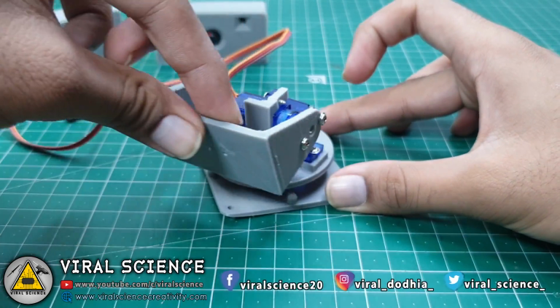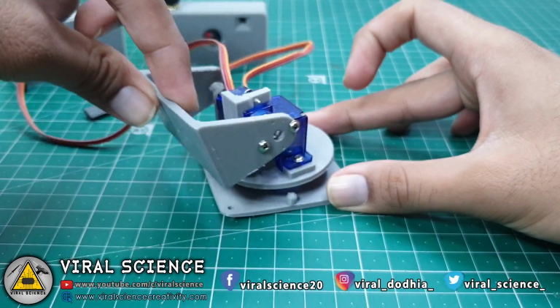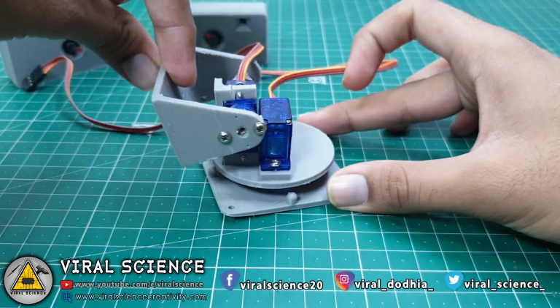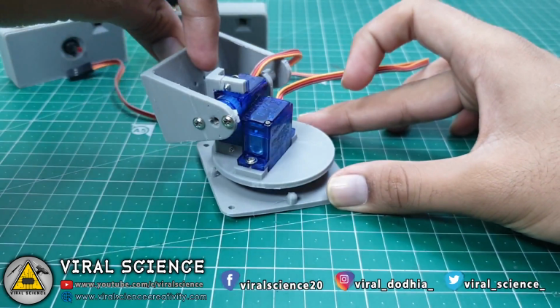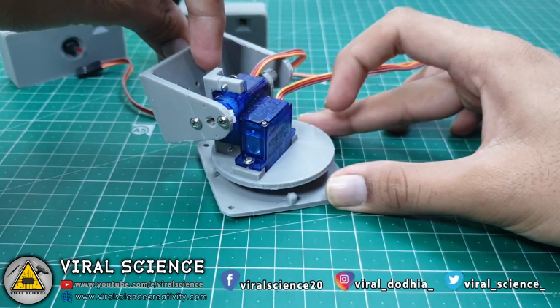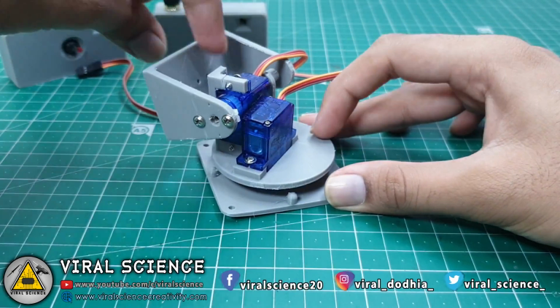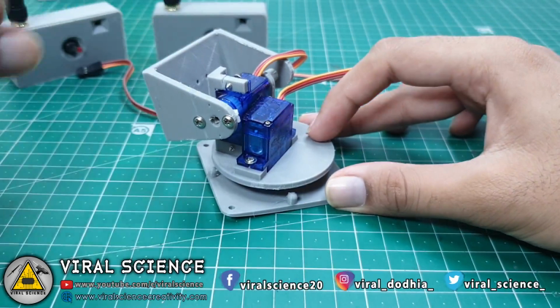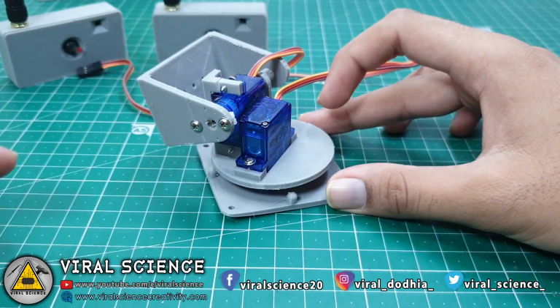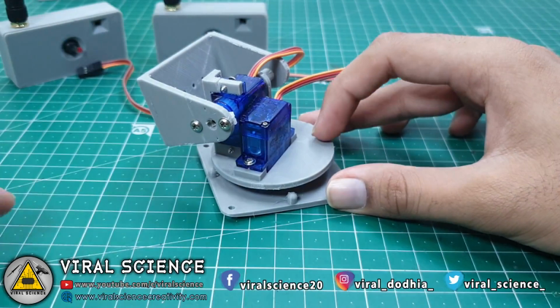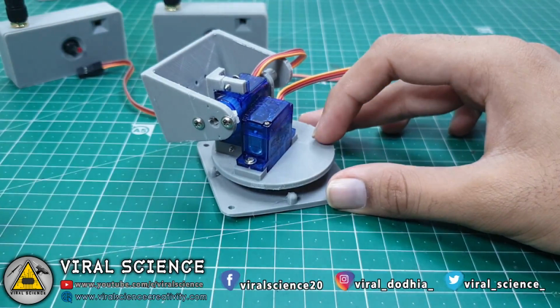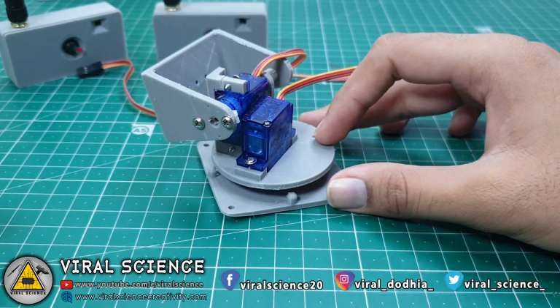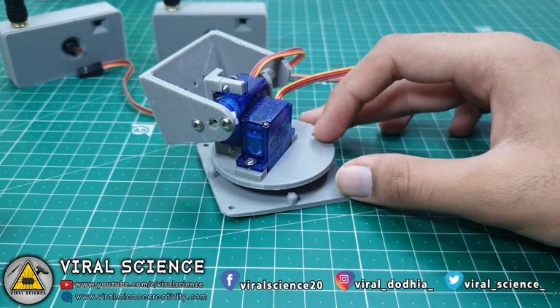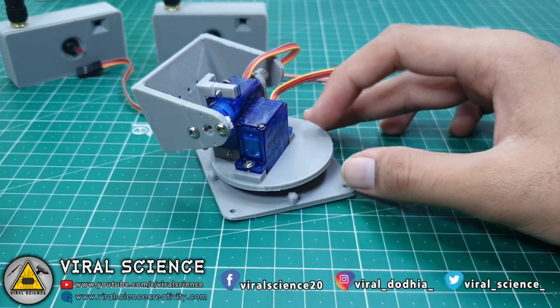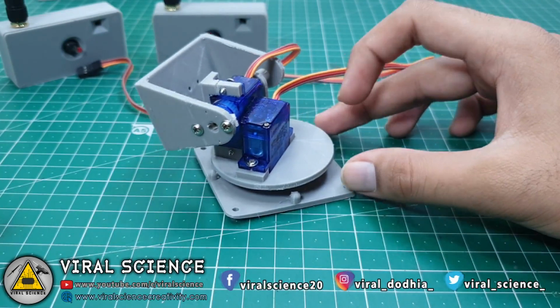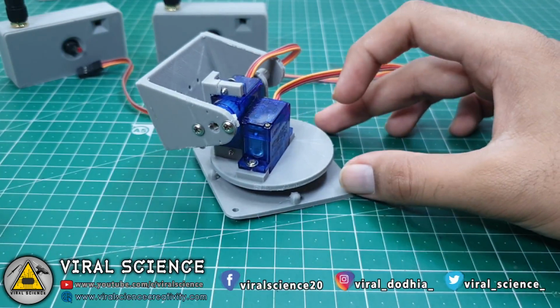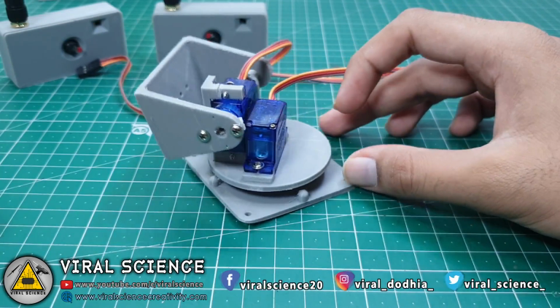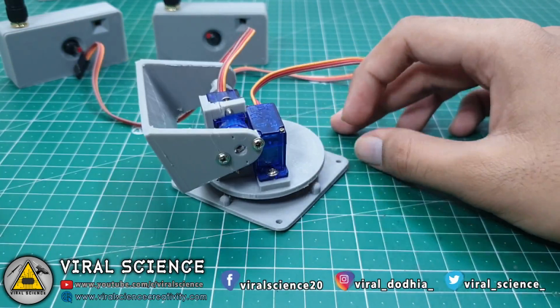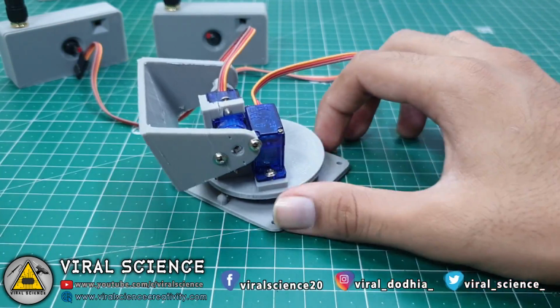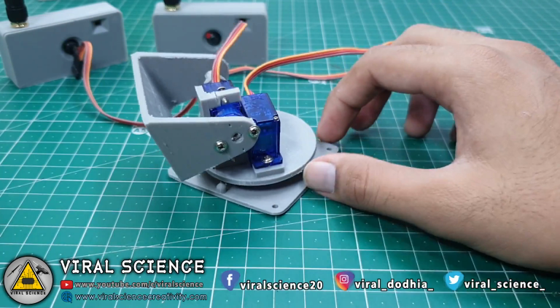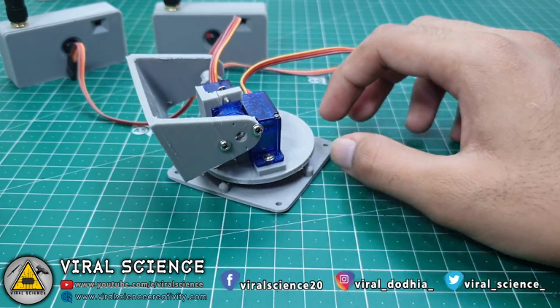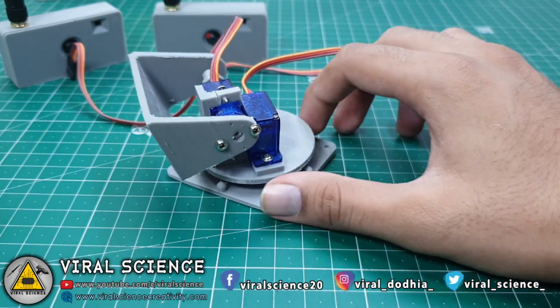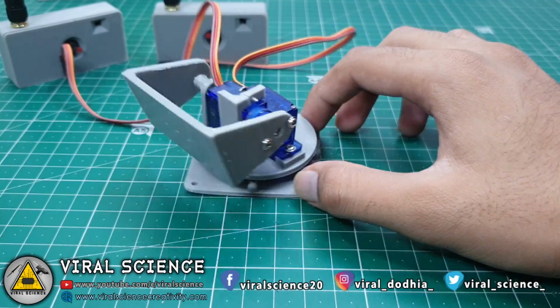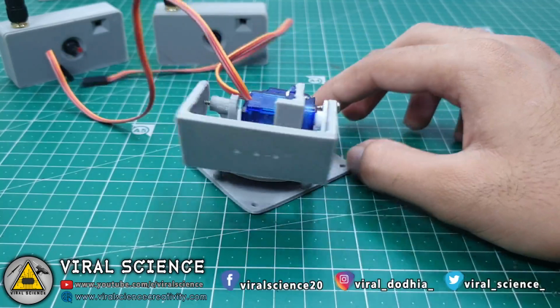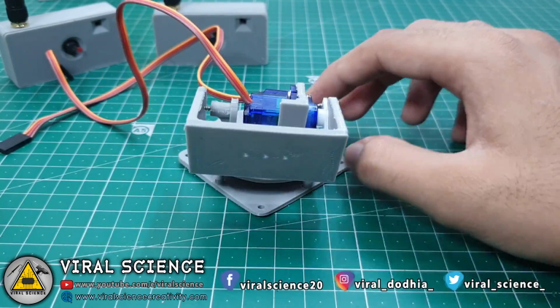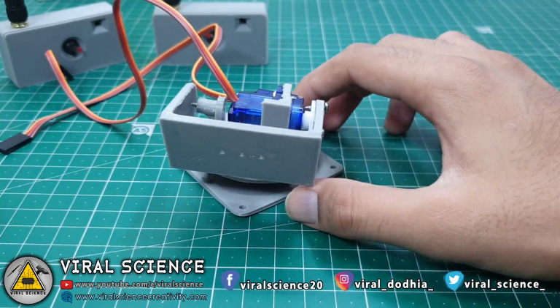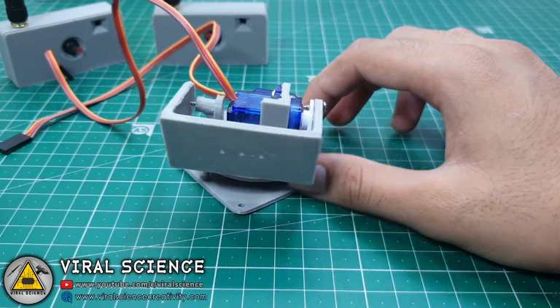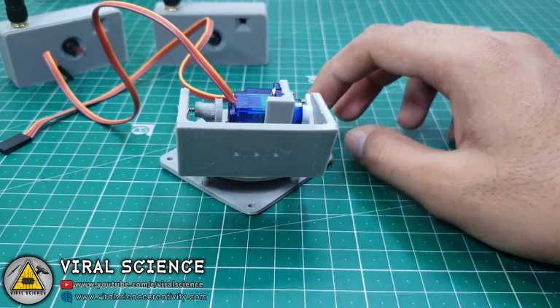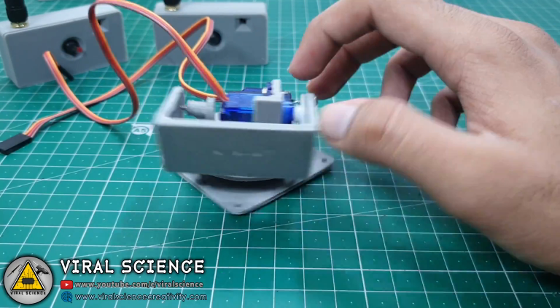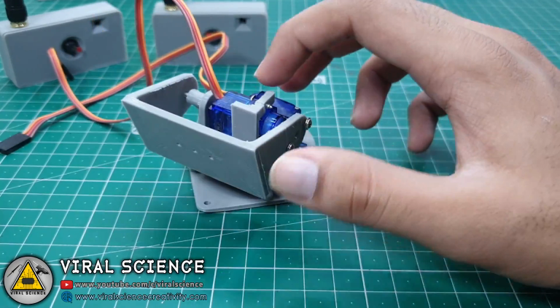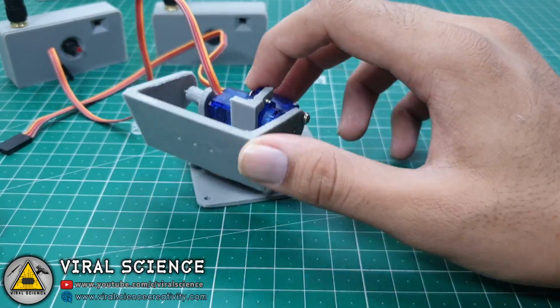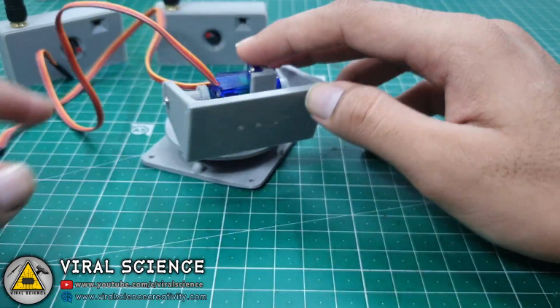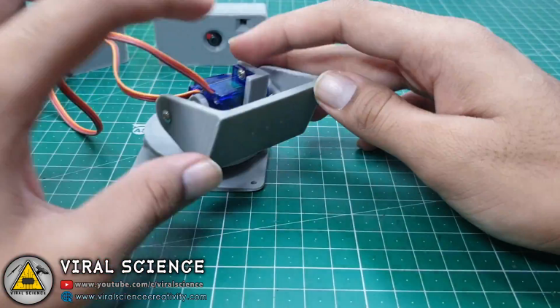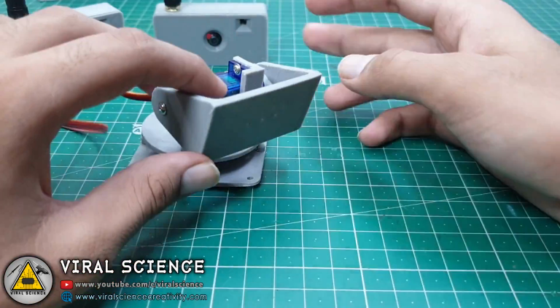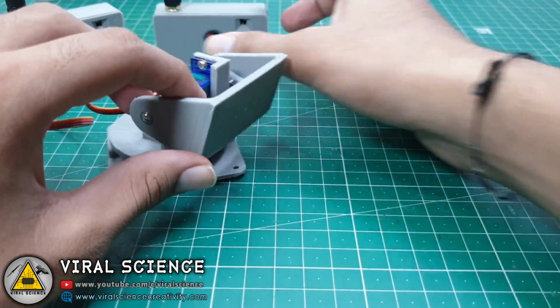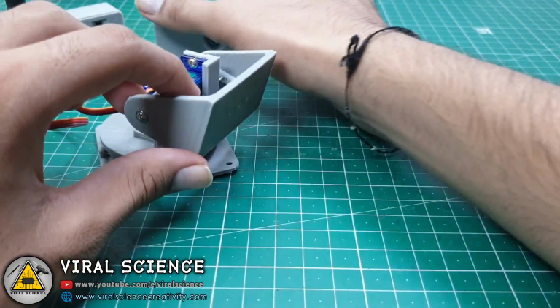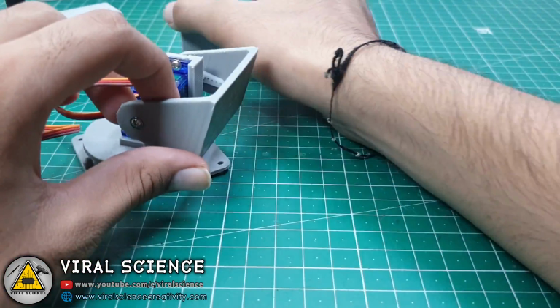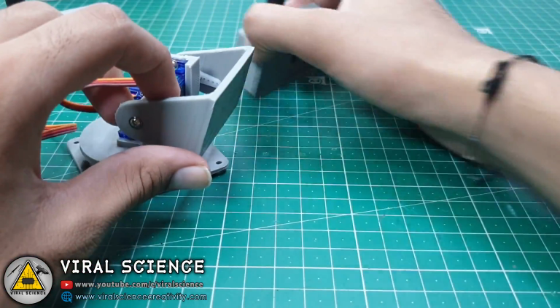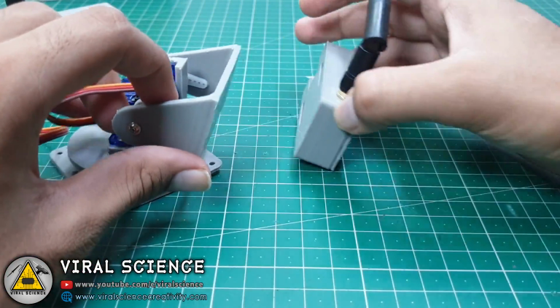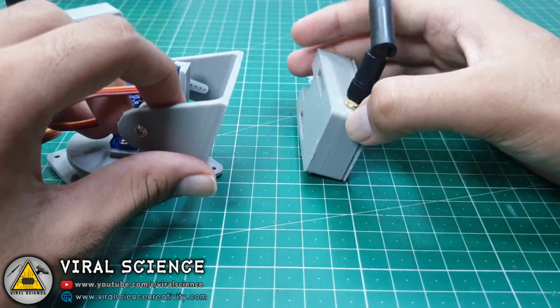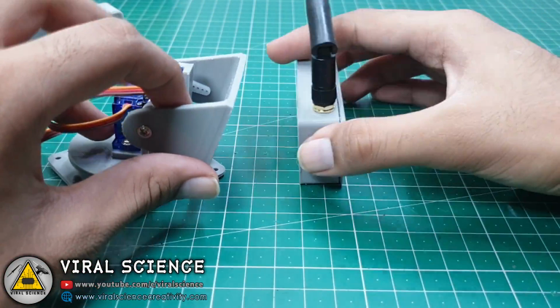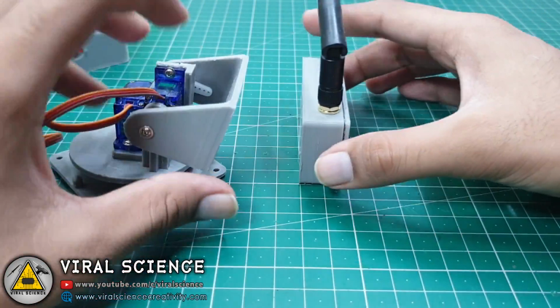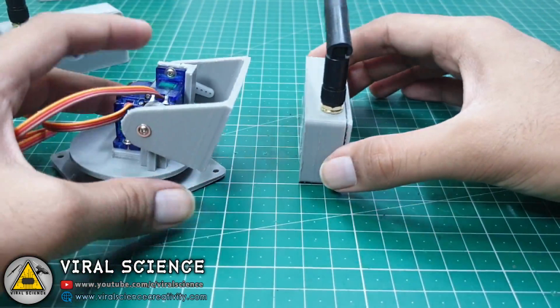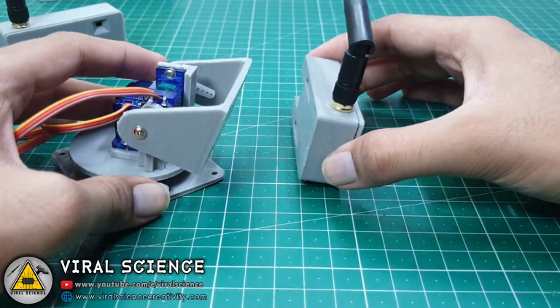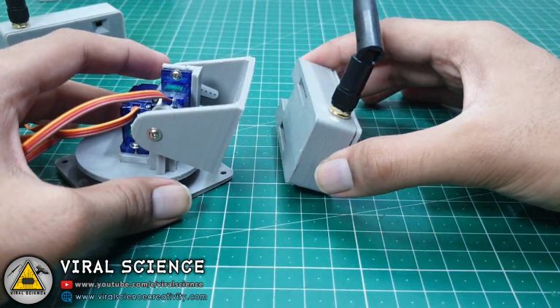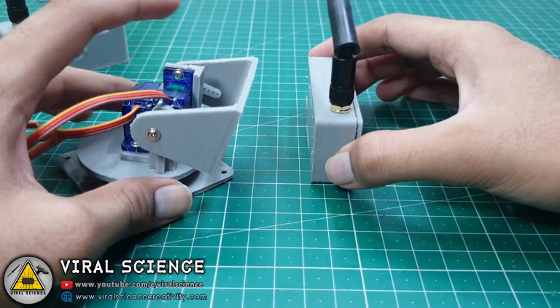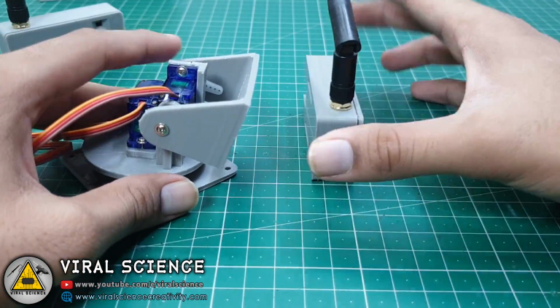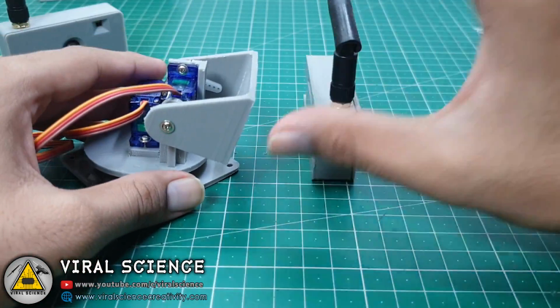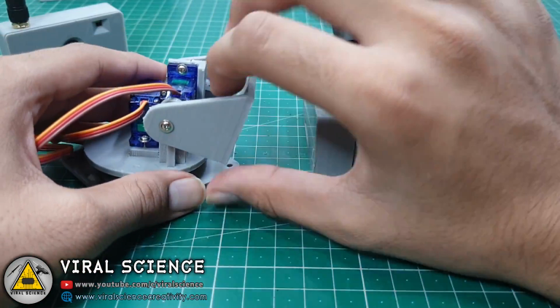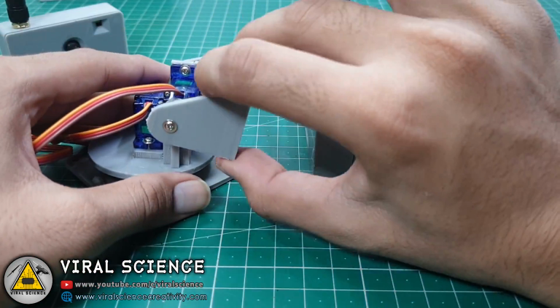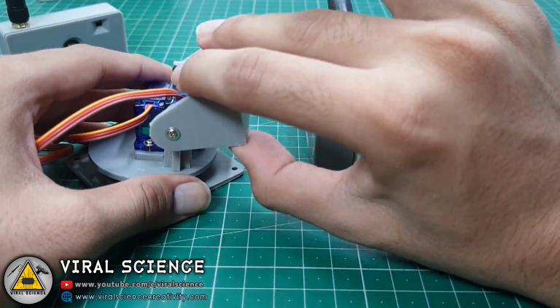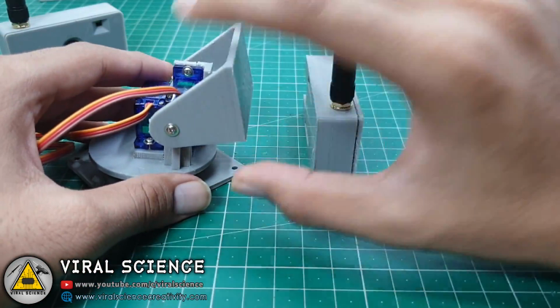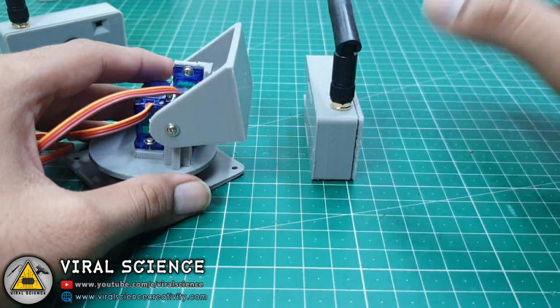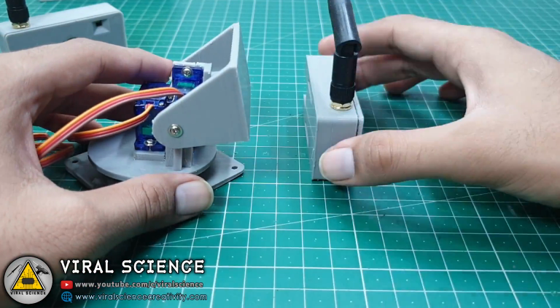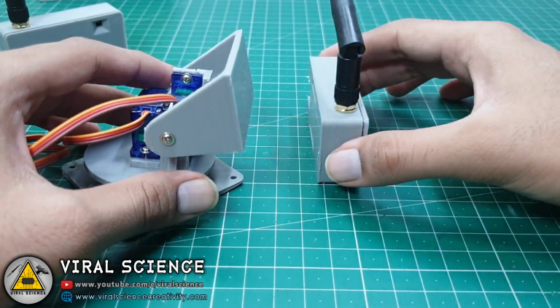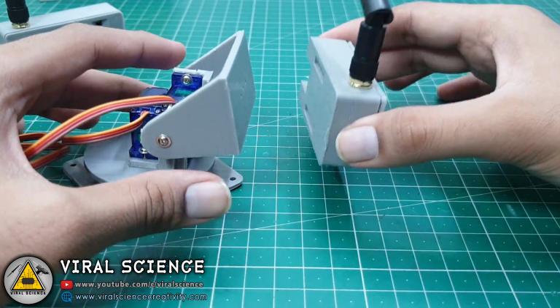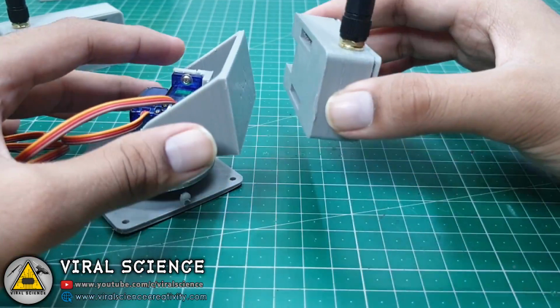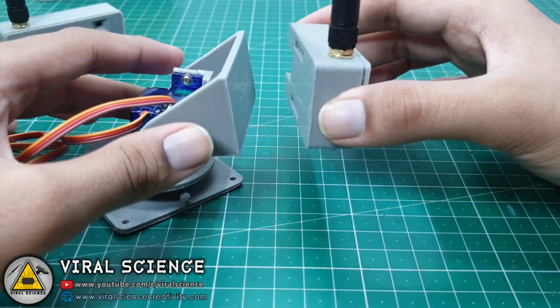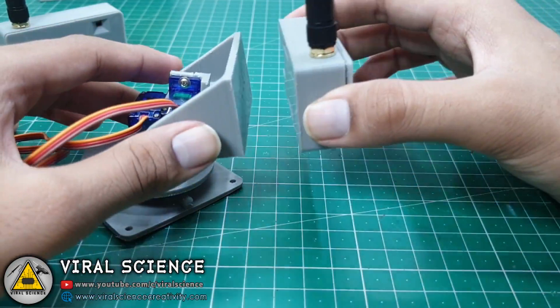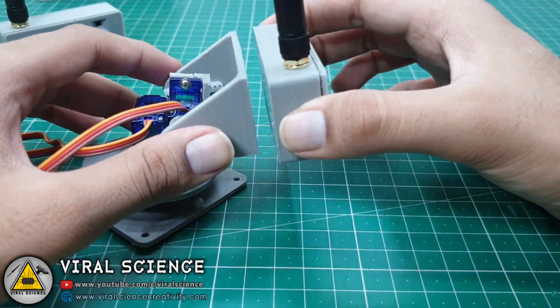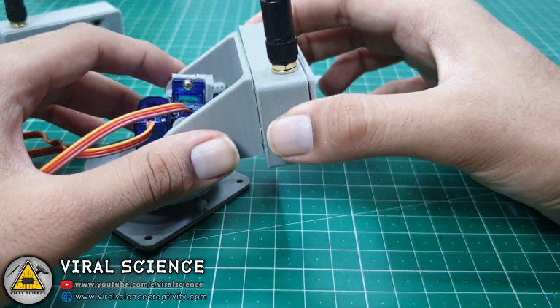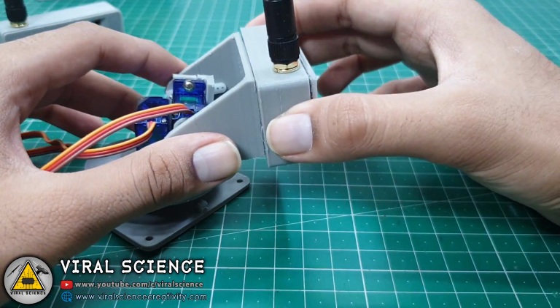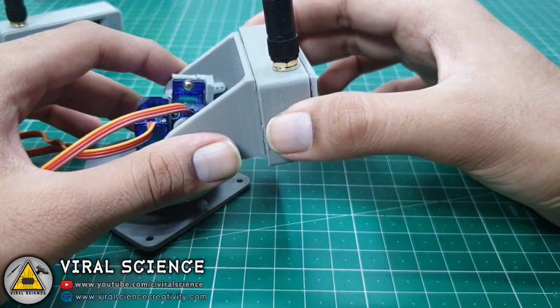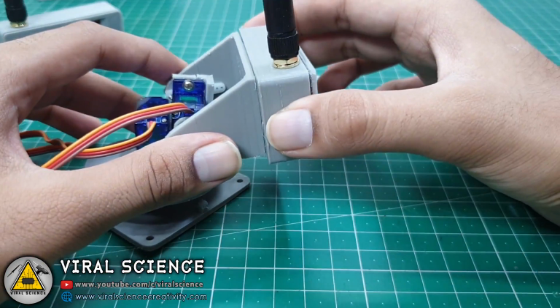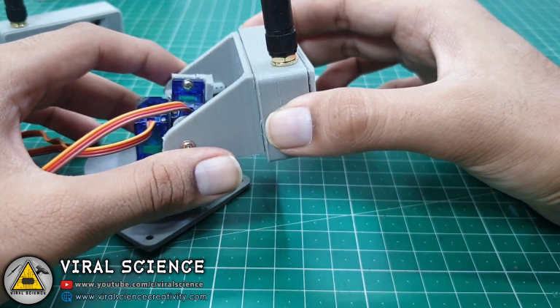In this way you can control the pan and tilt axis with these servo motors. Now we will stick the camera on the top of this.